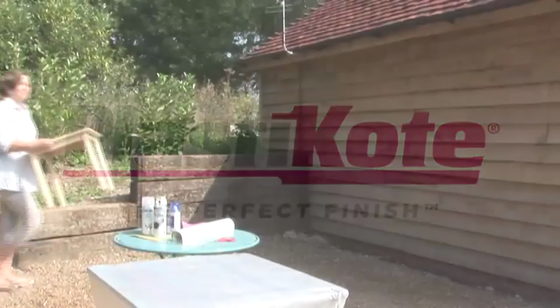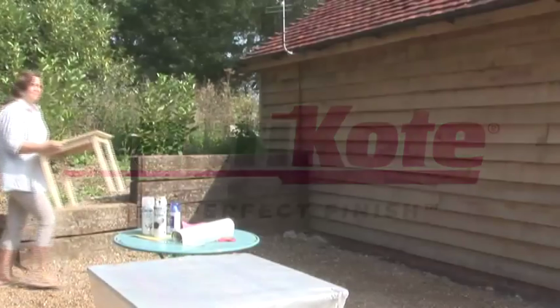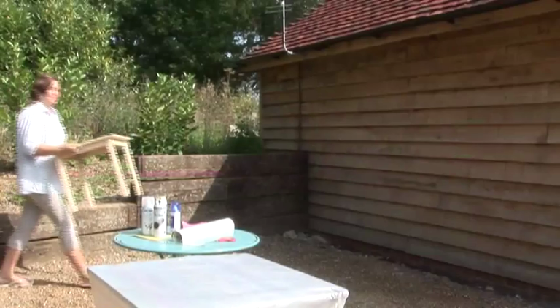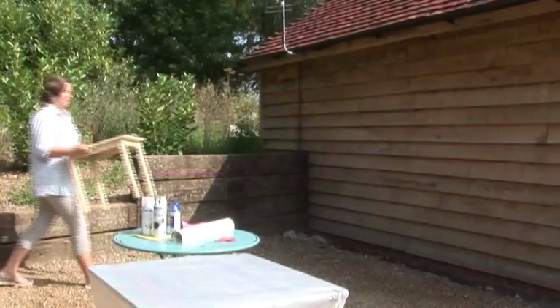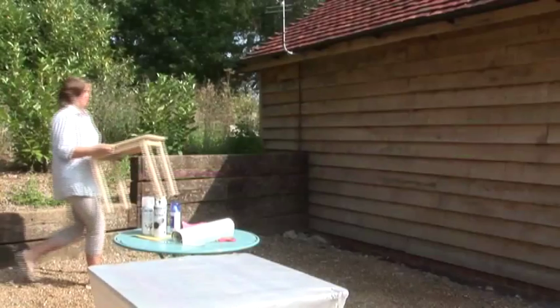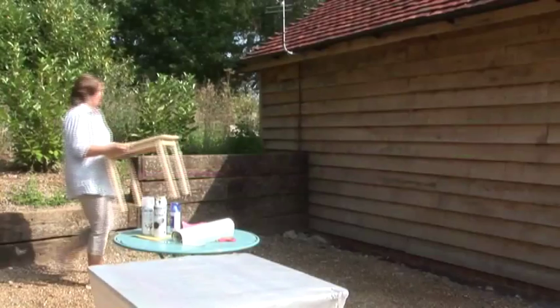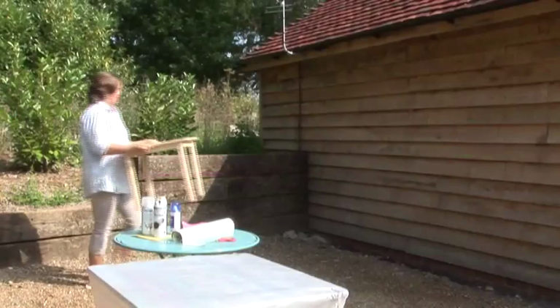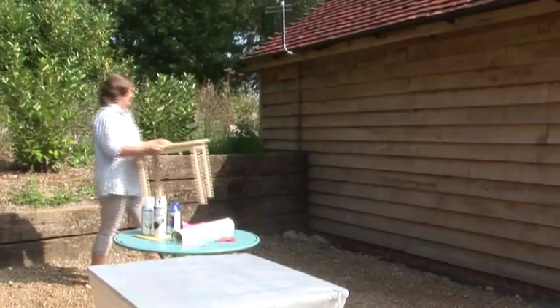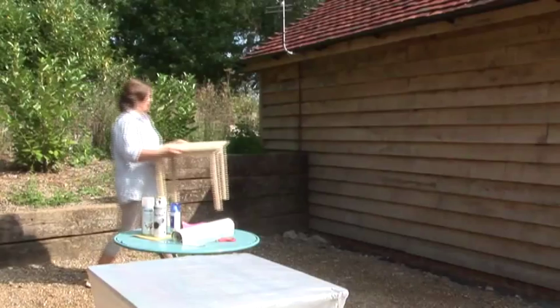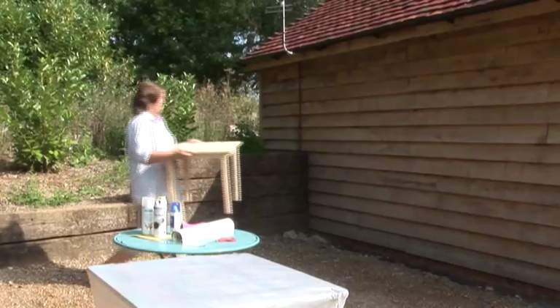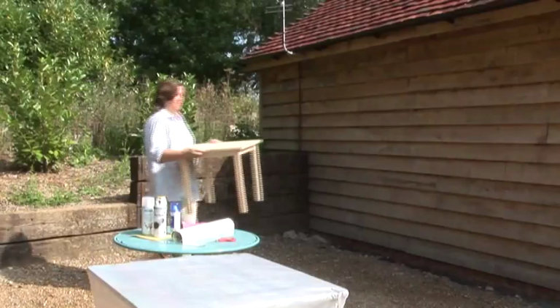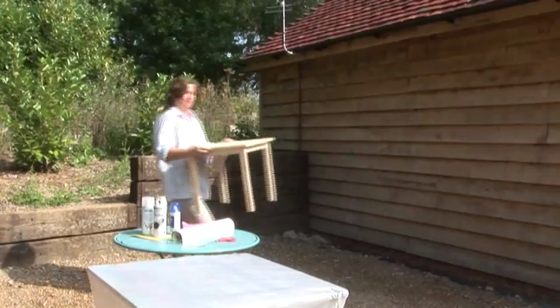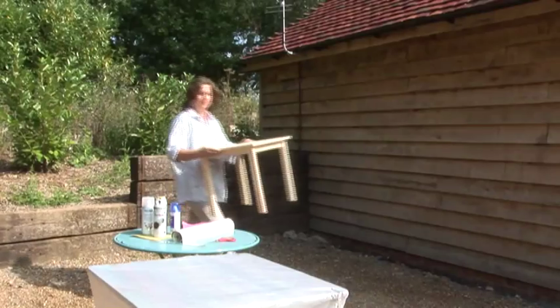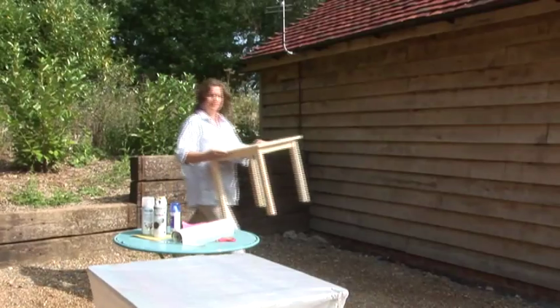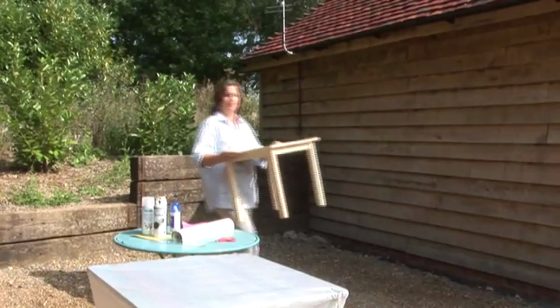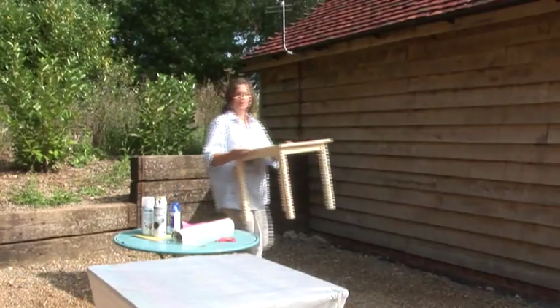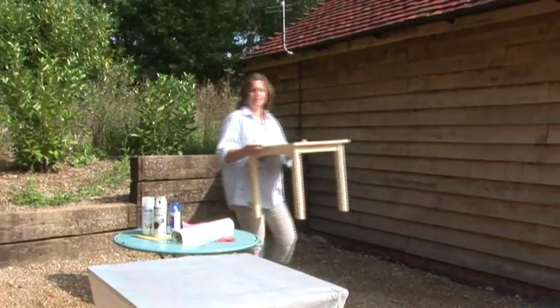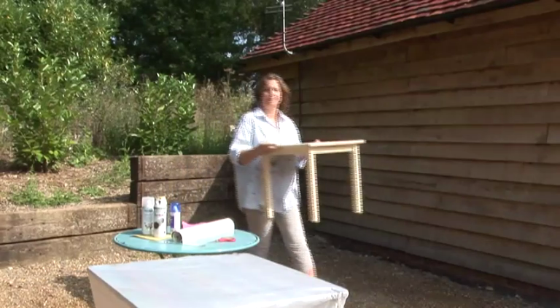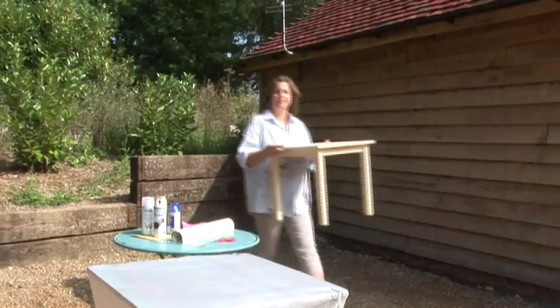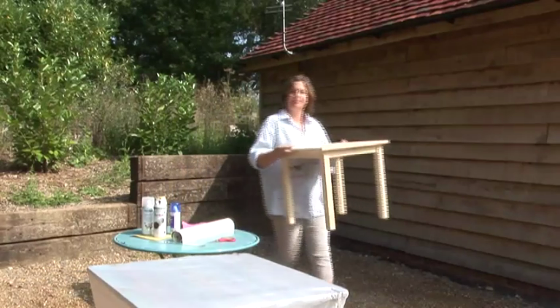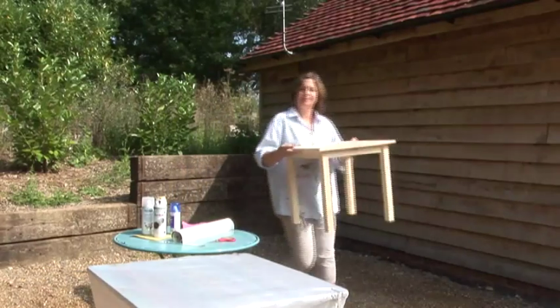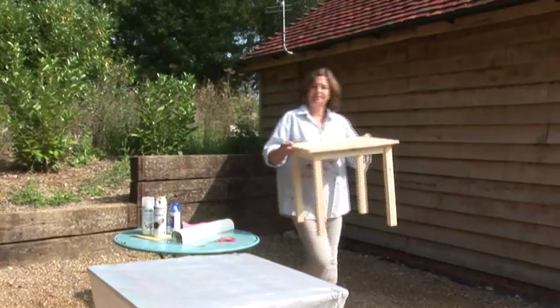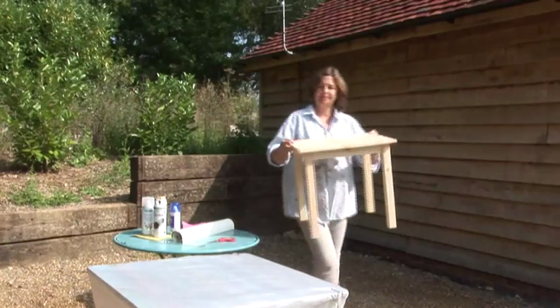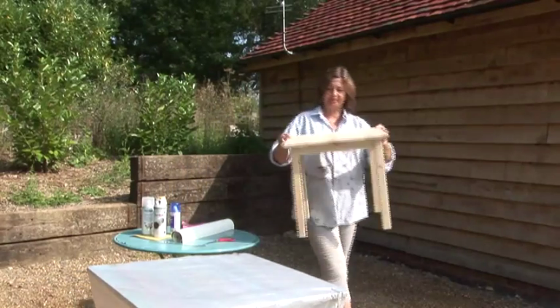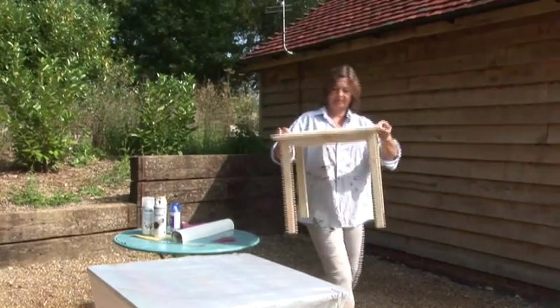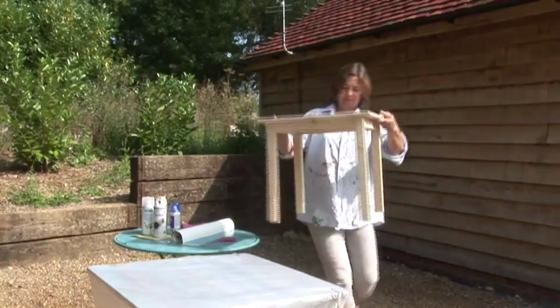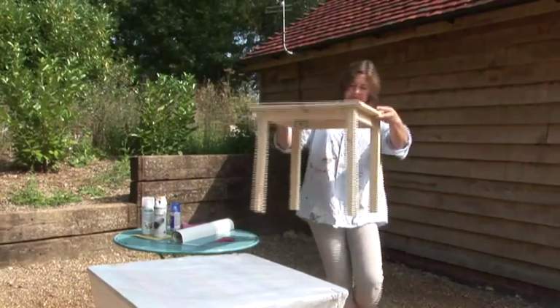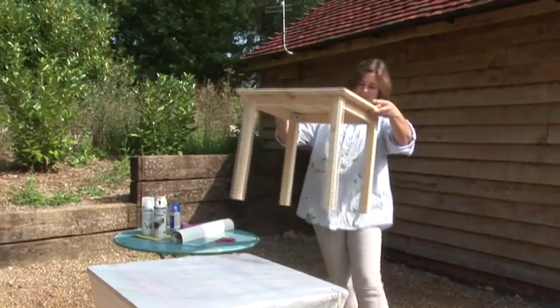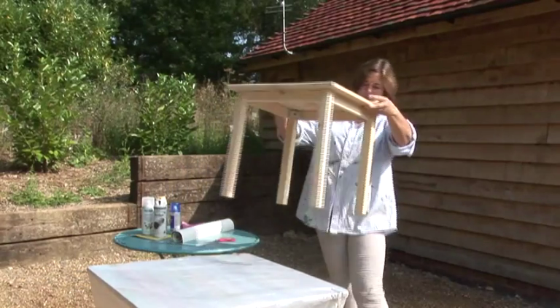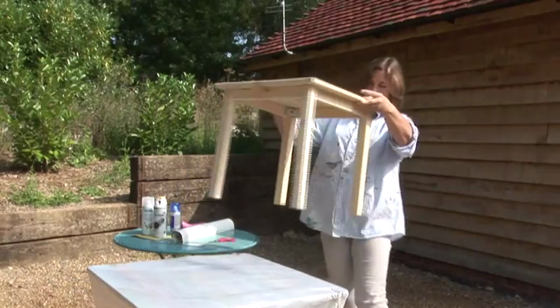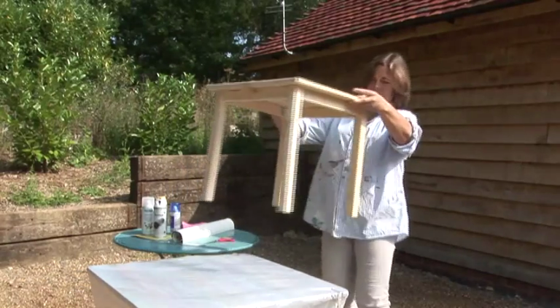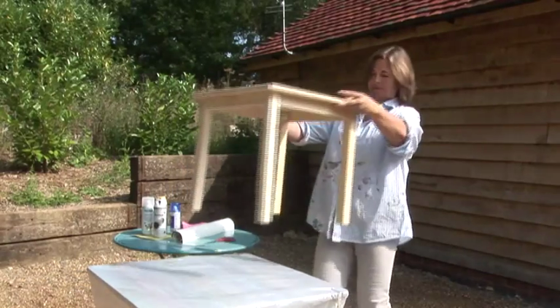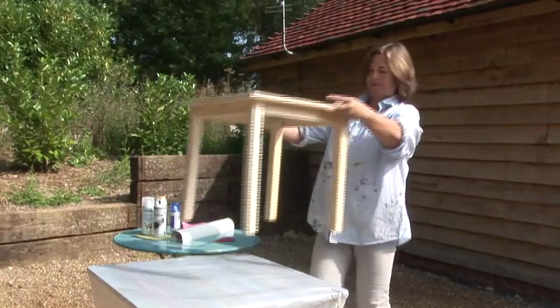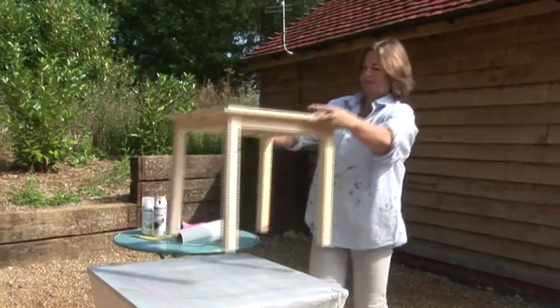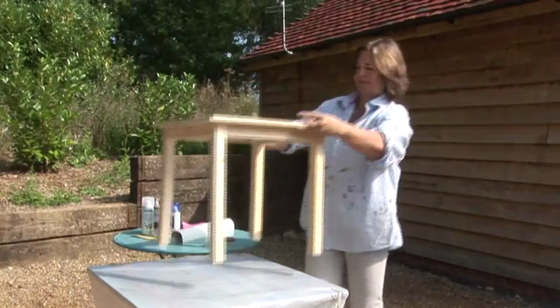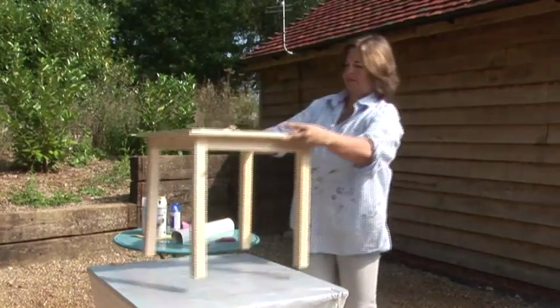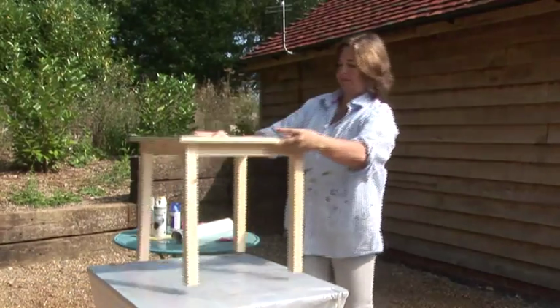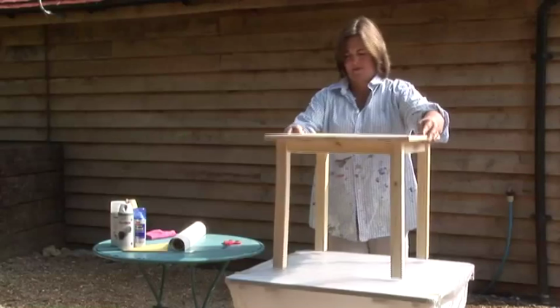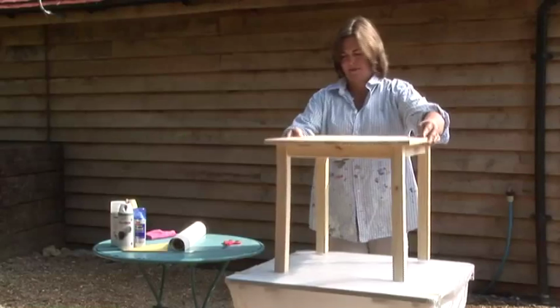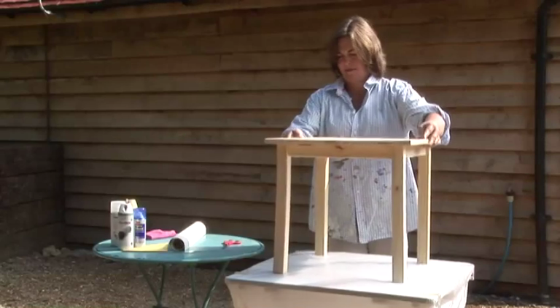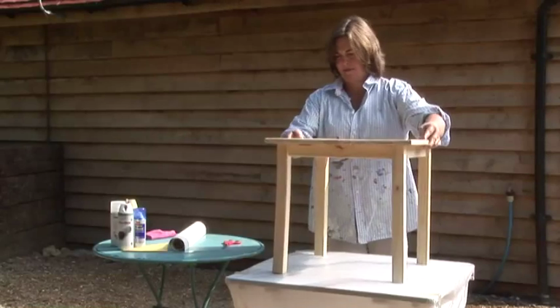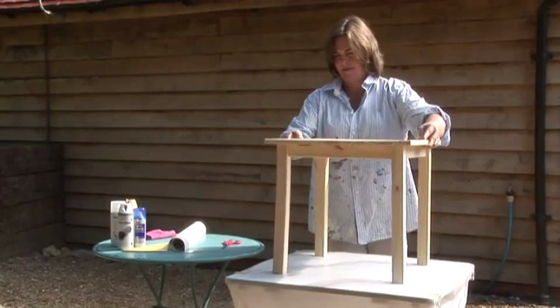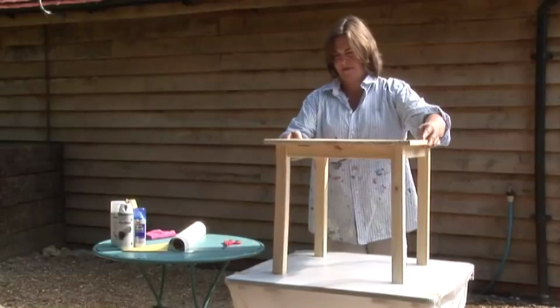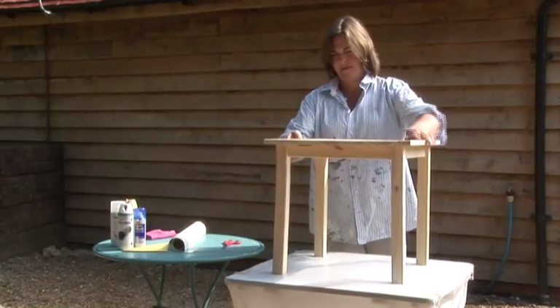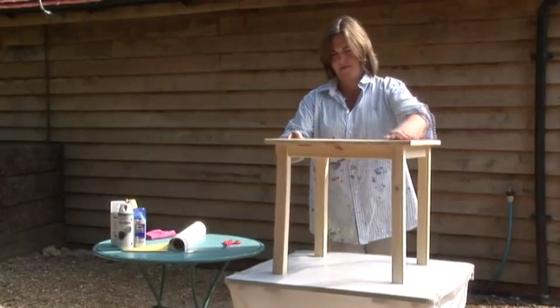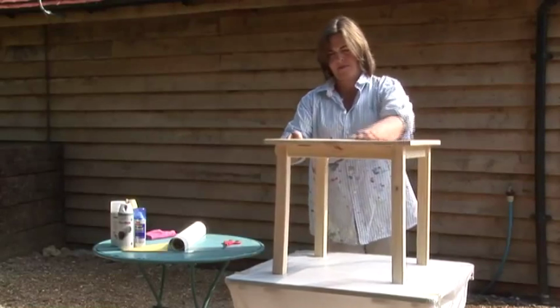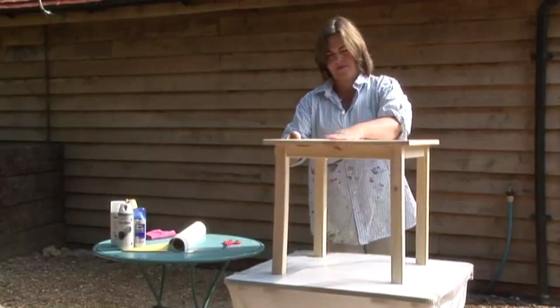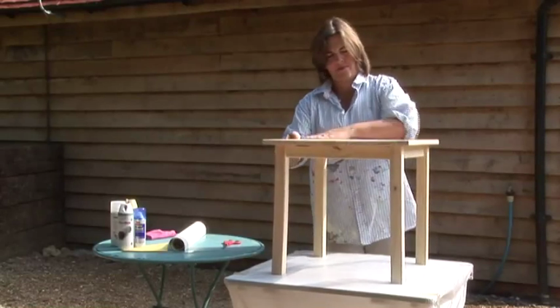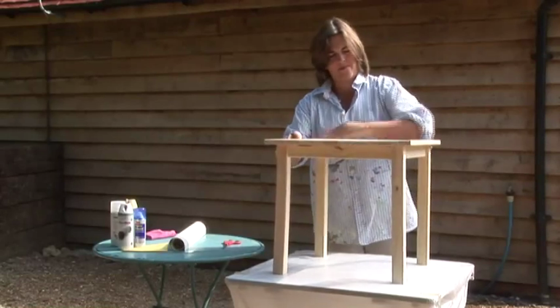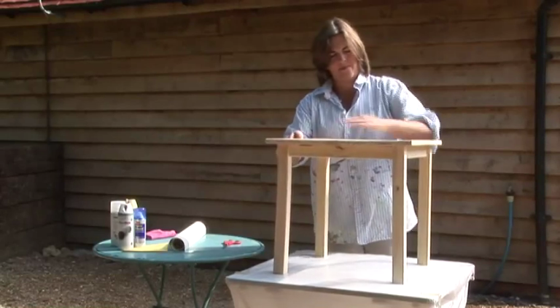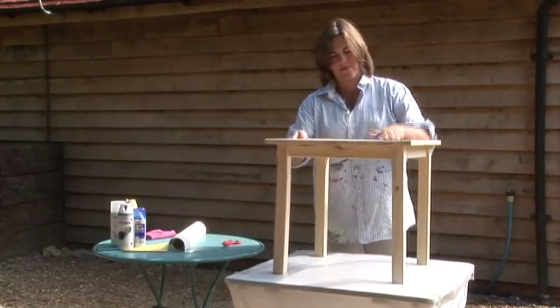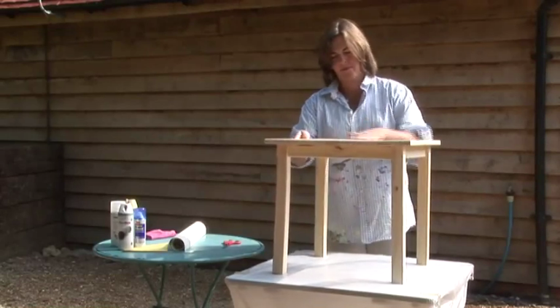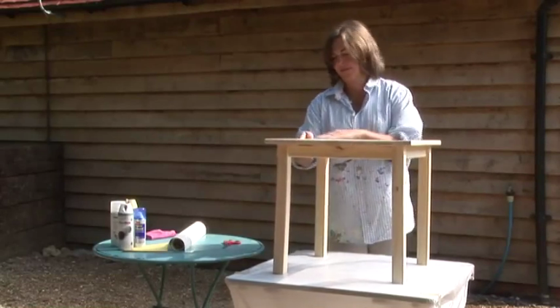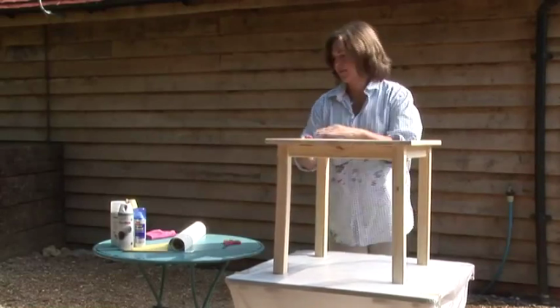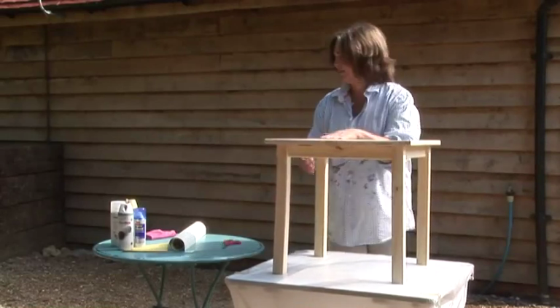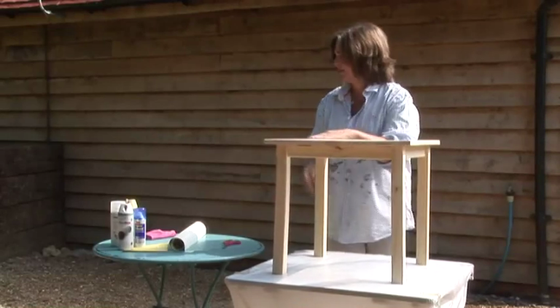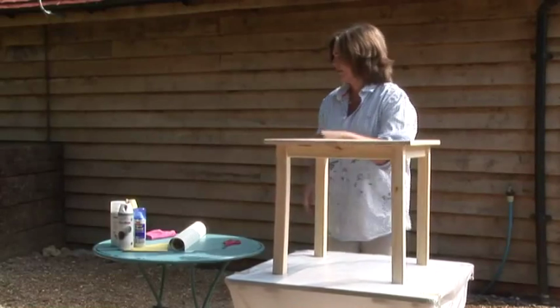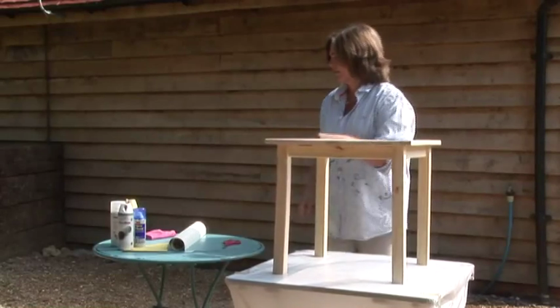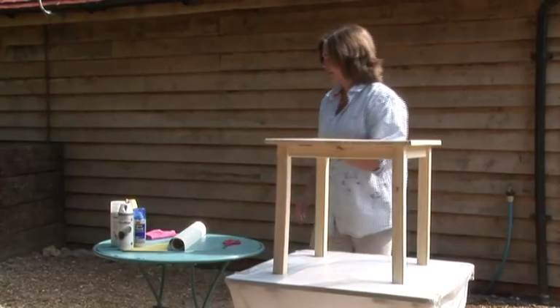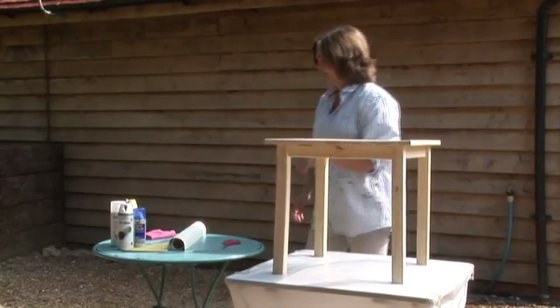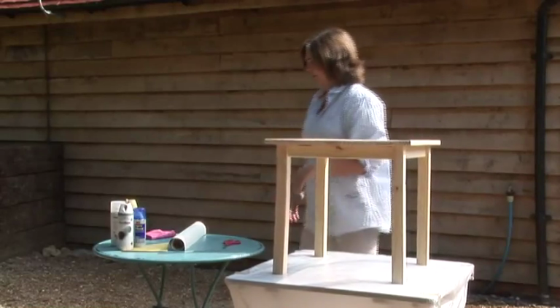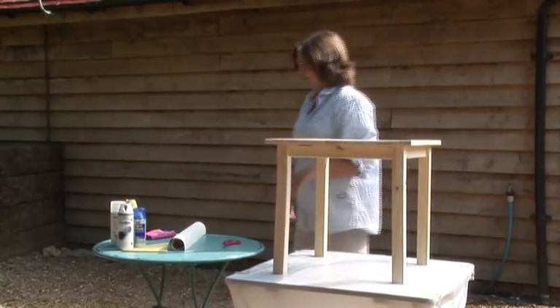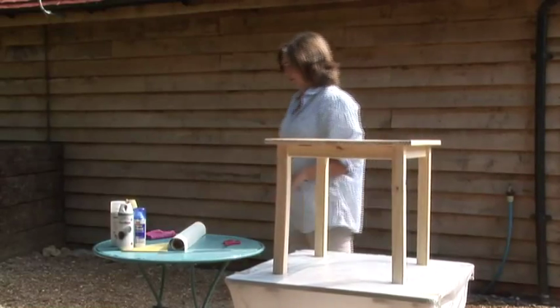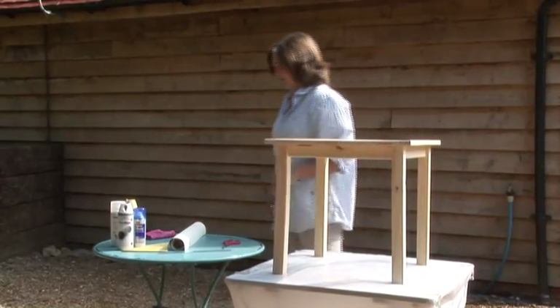Transforming an occasional table is easy with PlastiKote Twist & Spray. We bought this bare wood table for under £10.